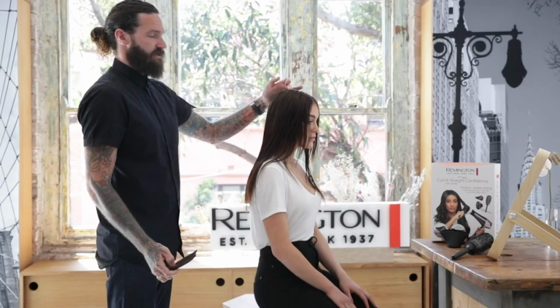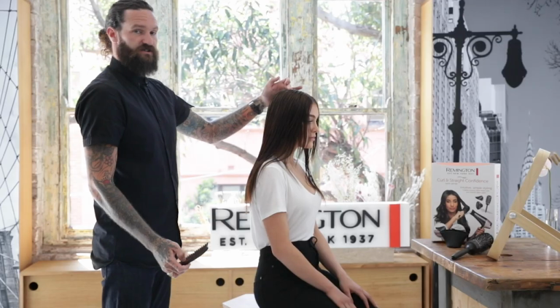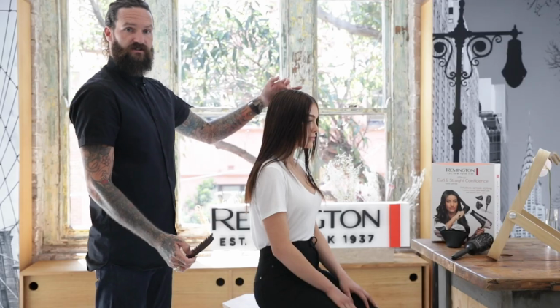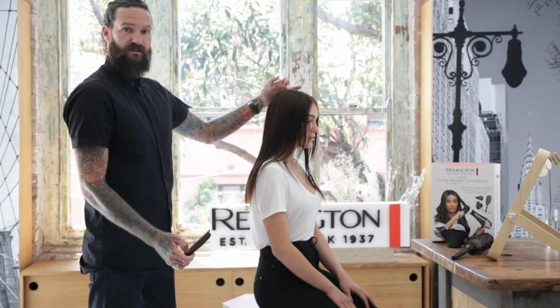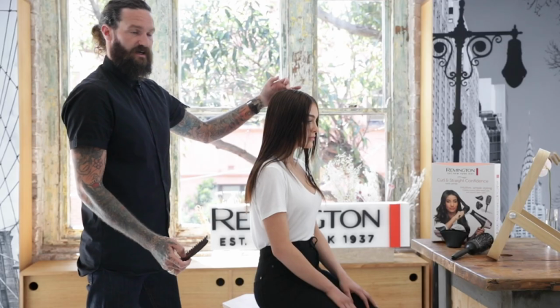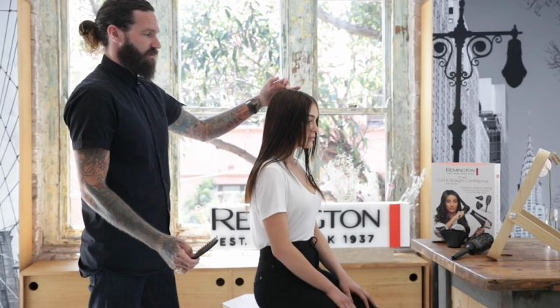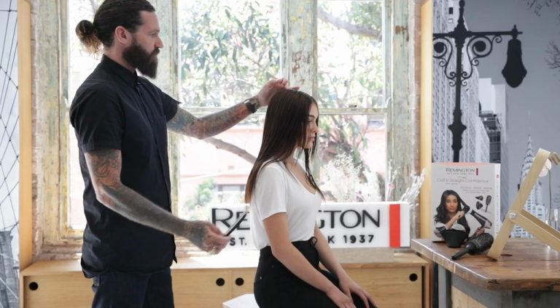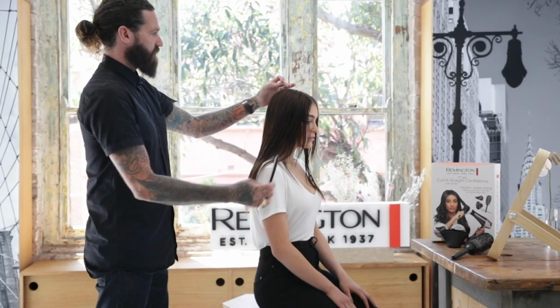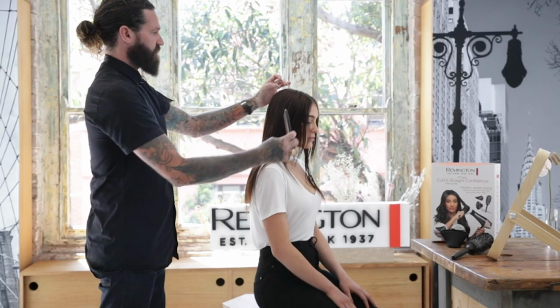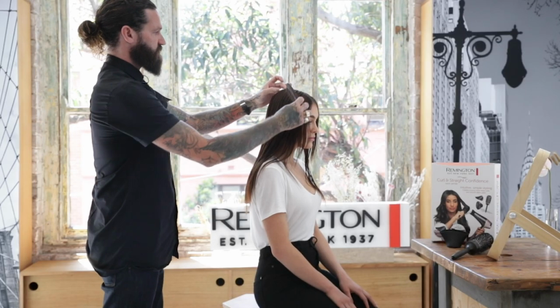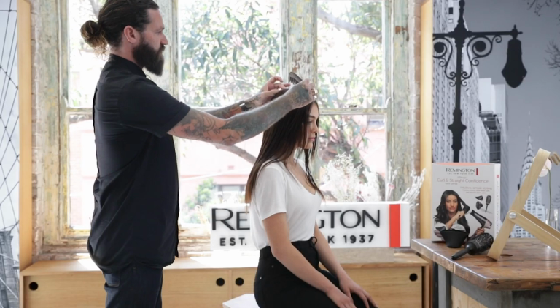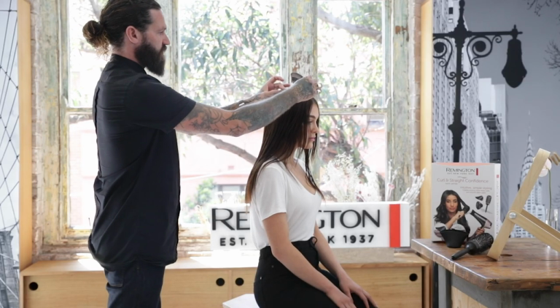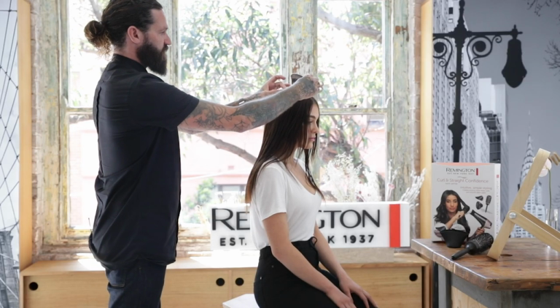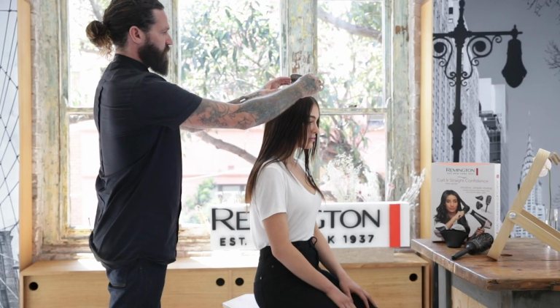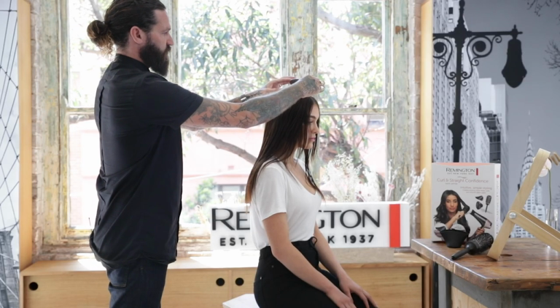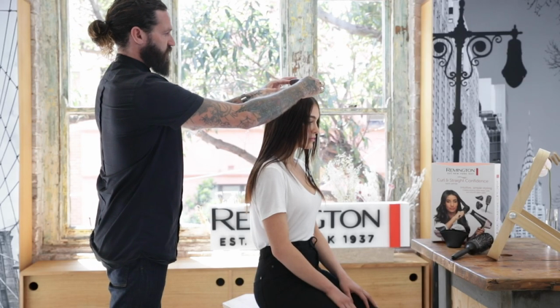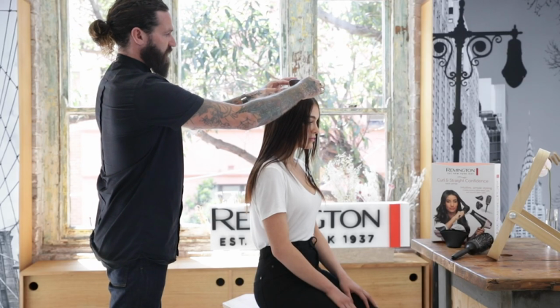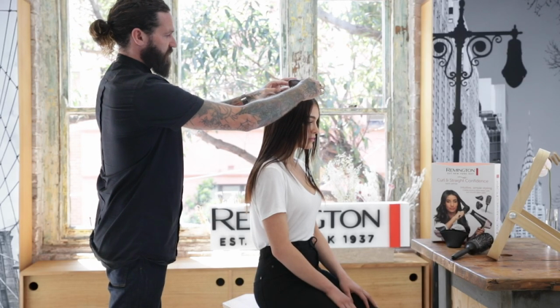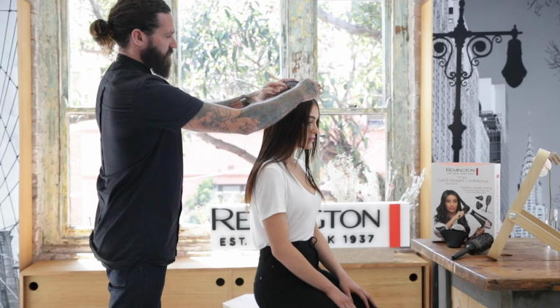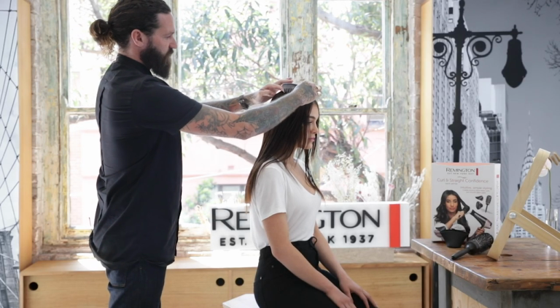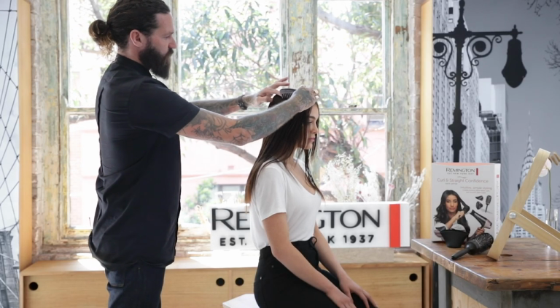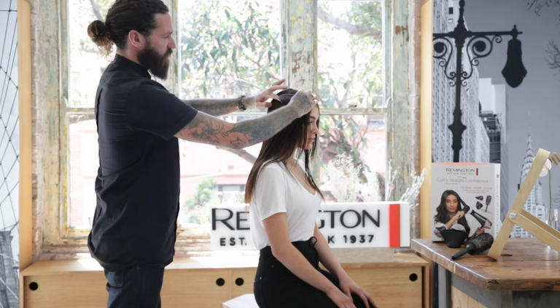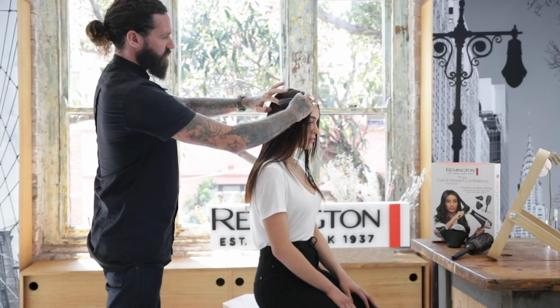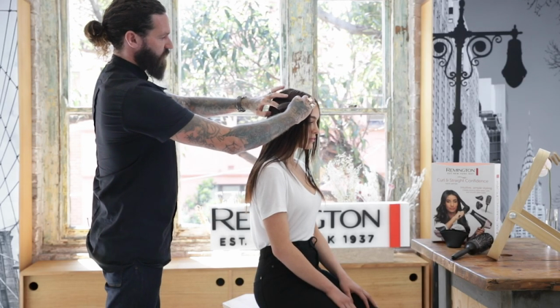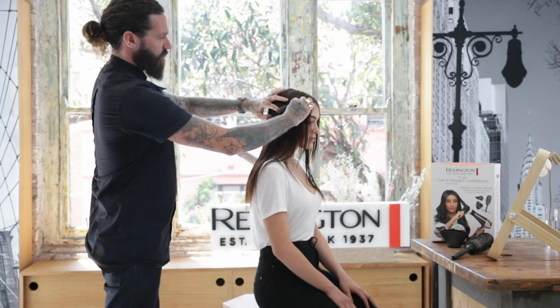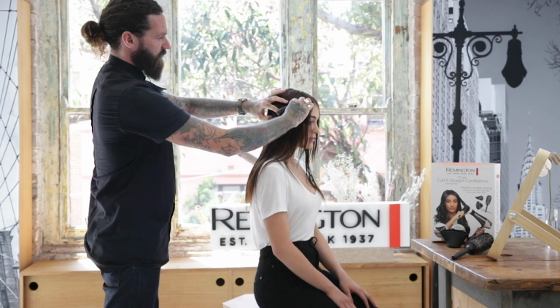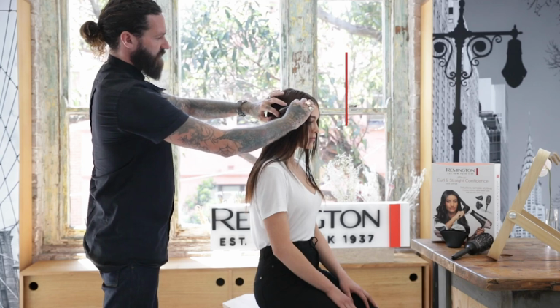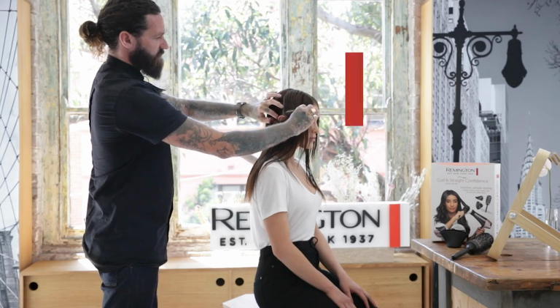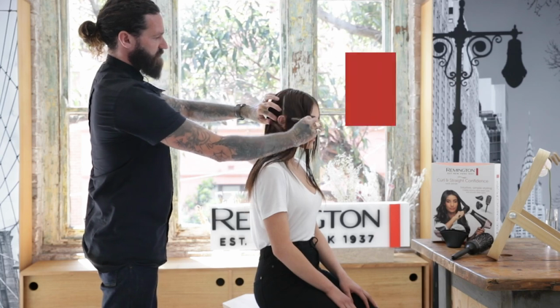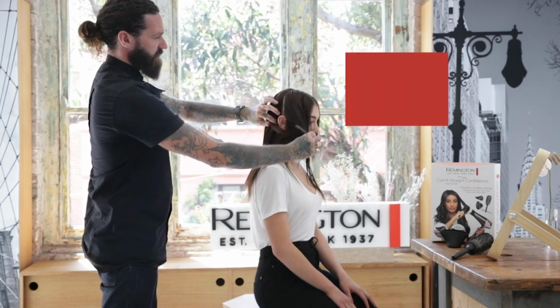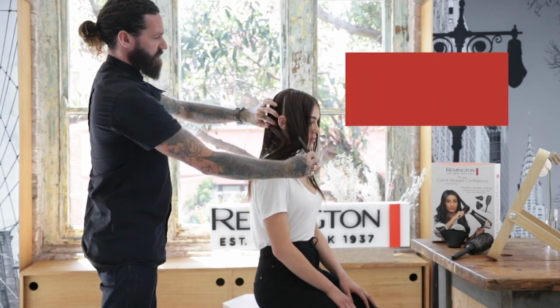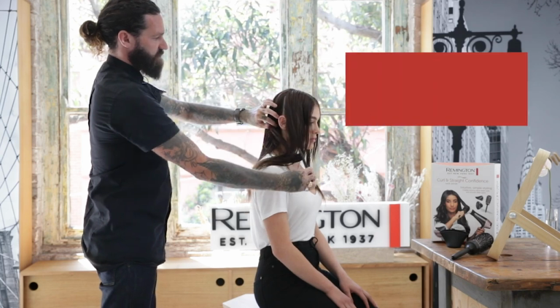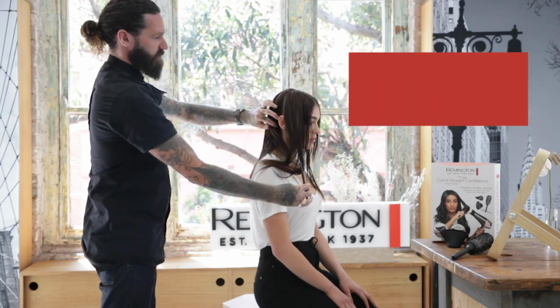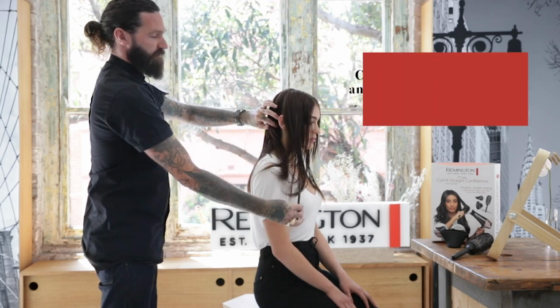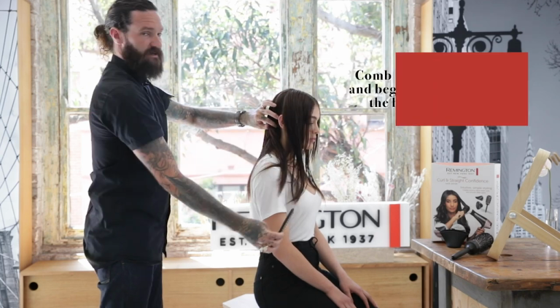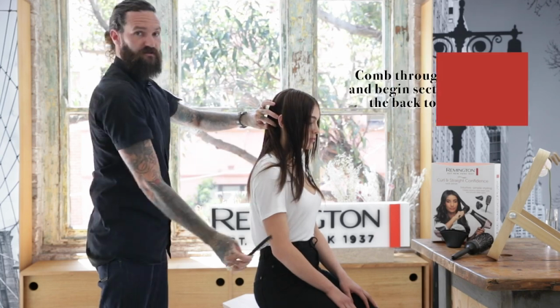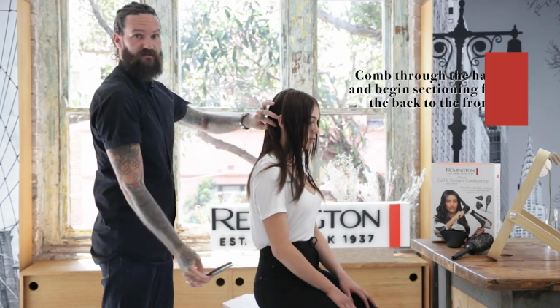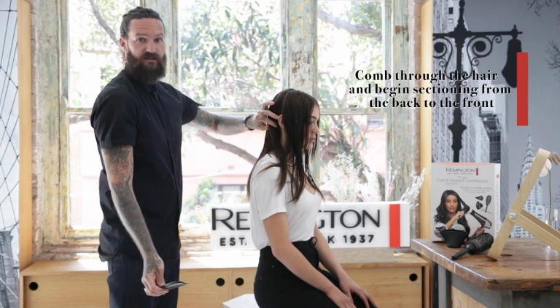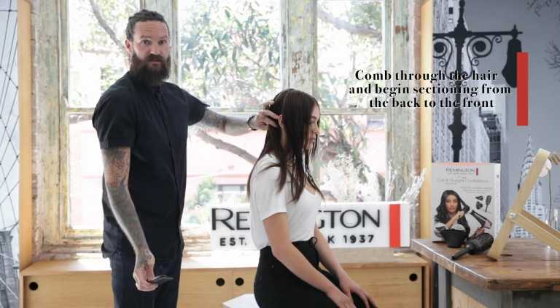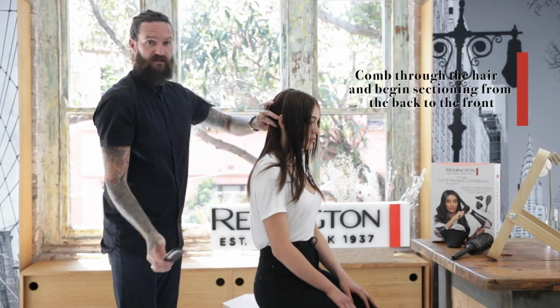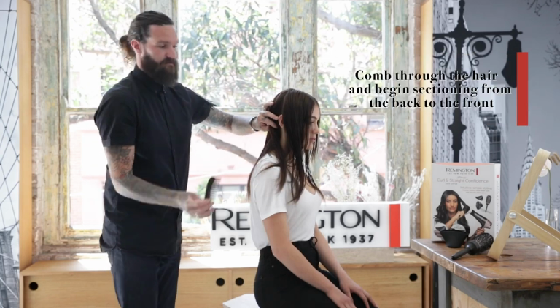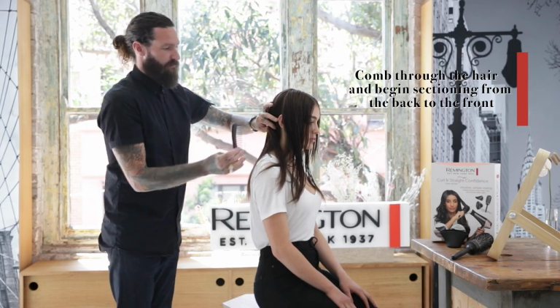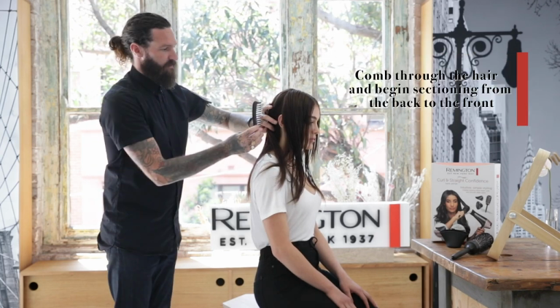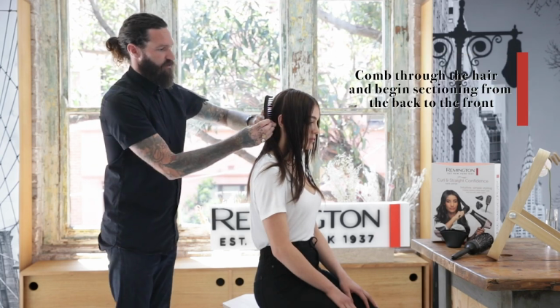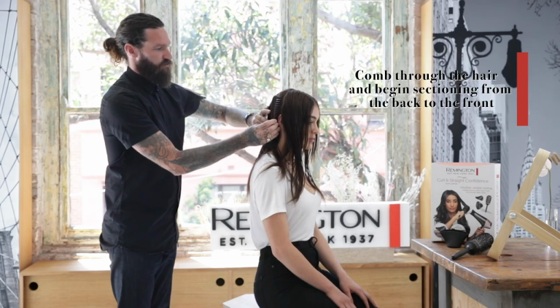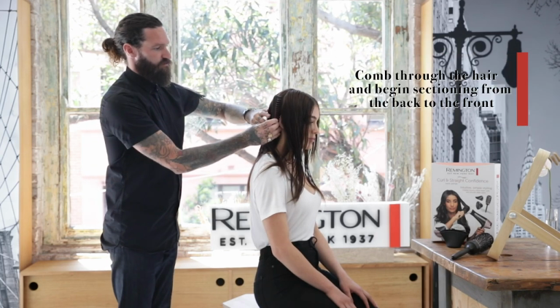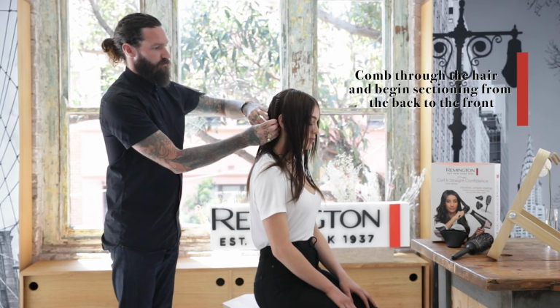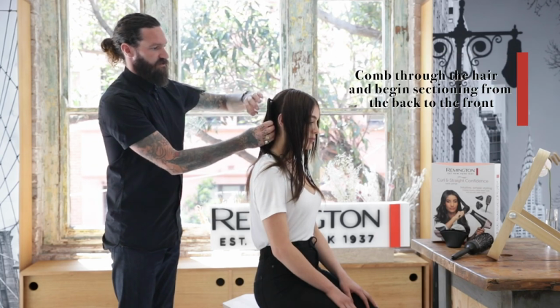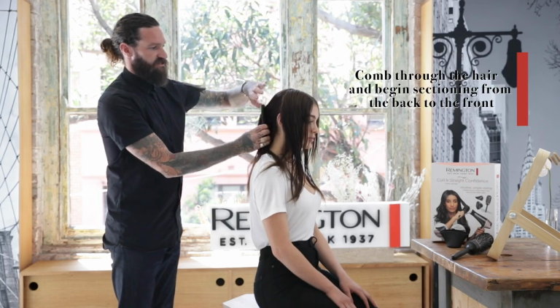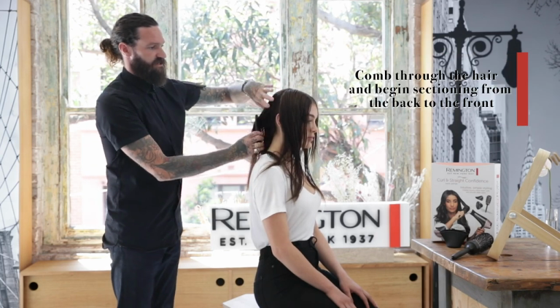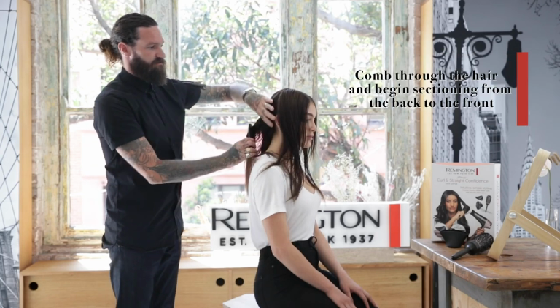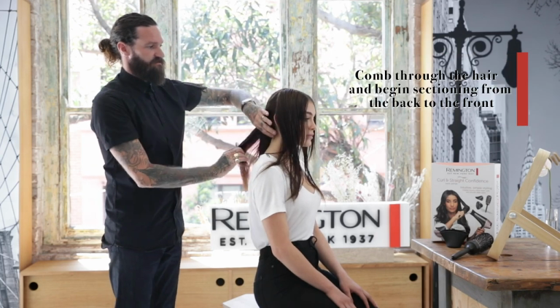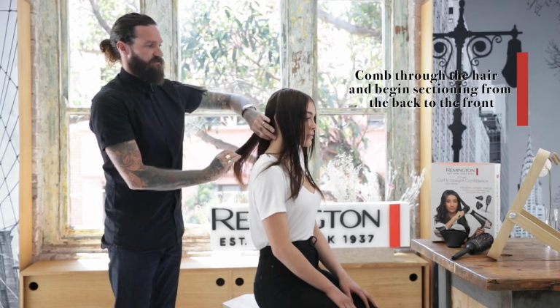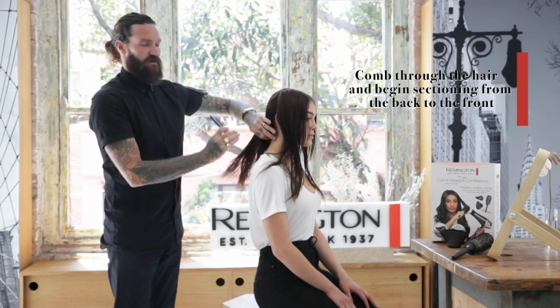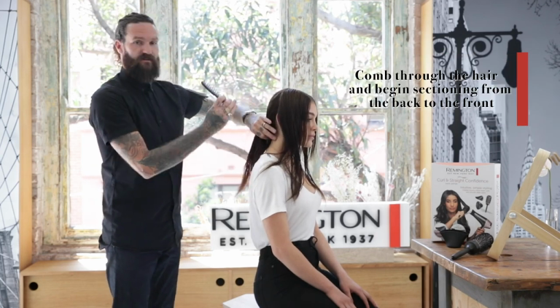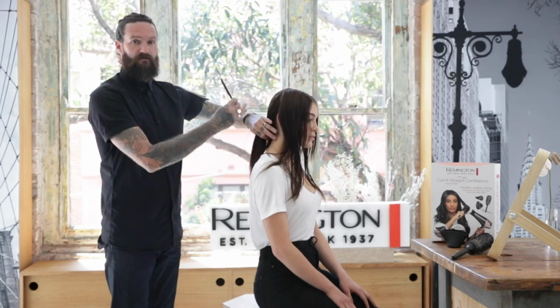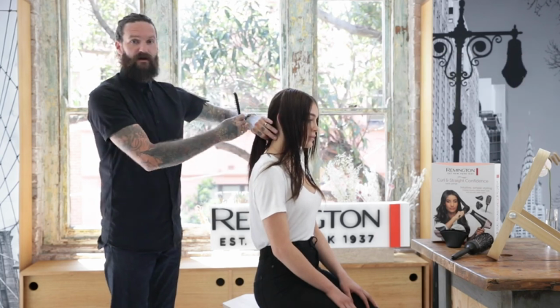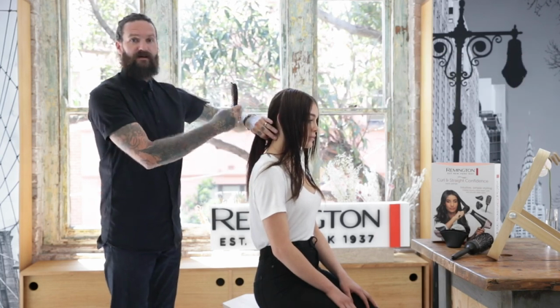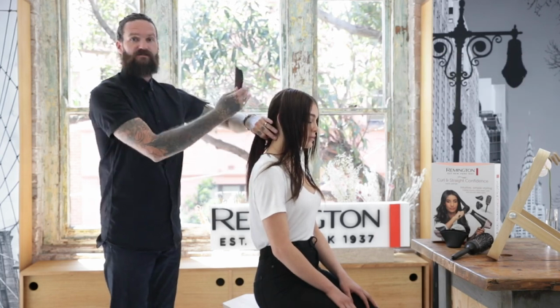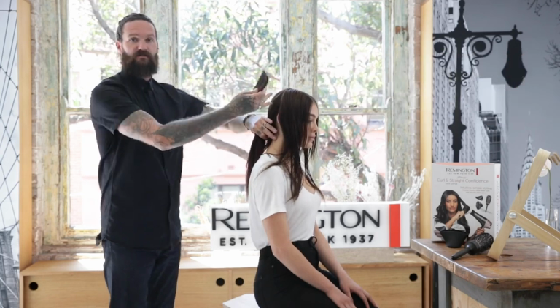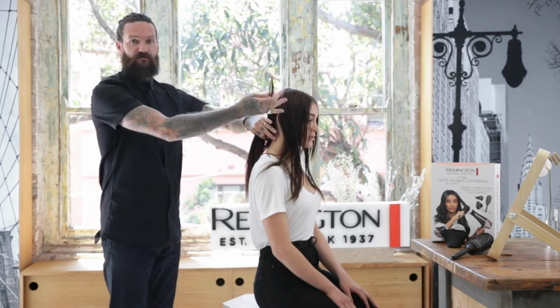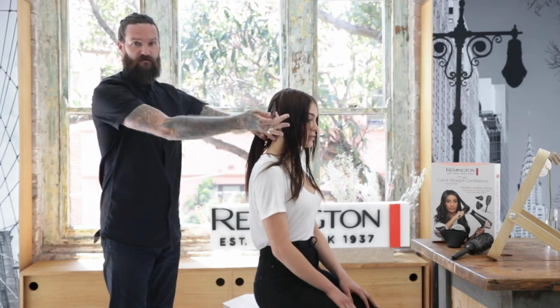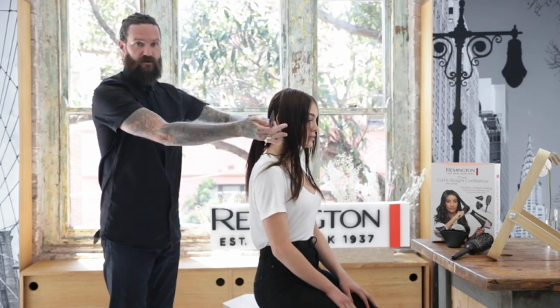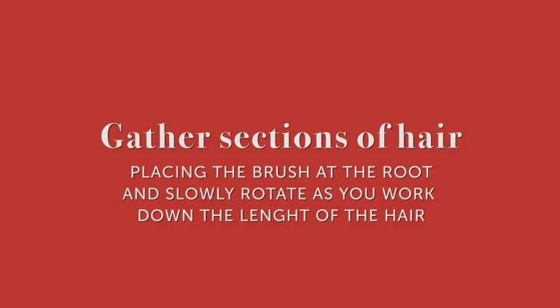For sectioning, we're going to start from the crown and work our way down to the back of the ear, because we want to subdivide the back to the front.